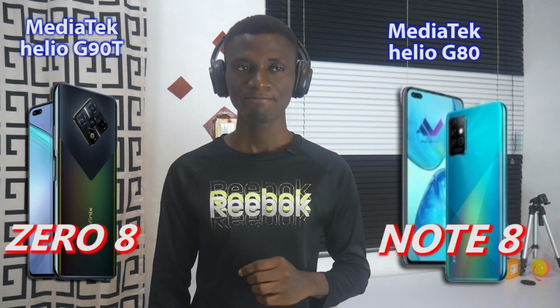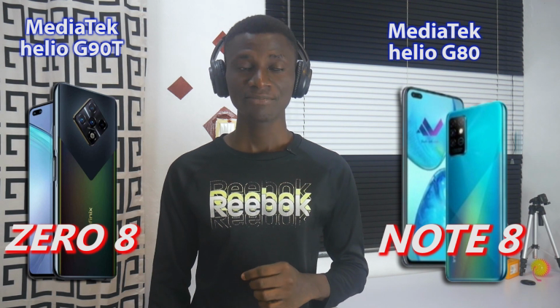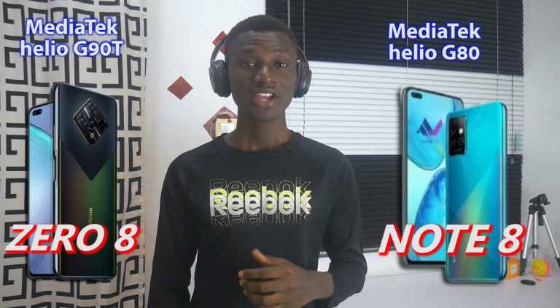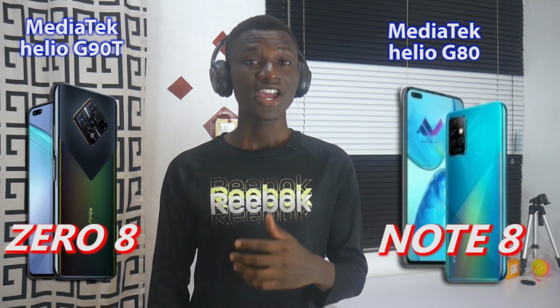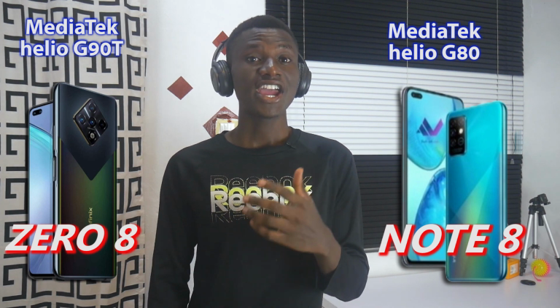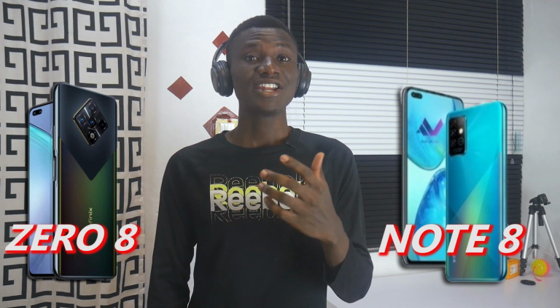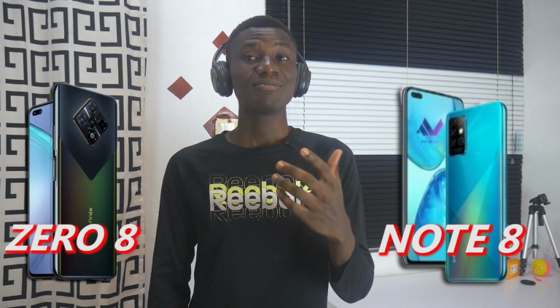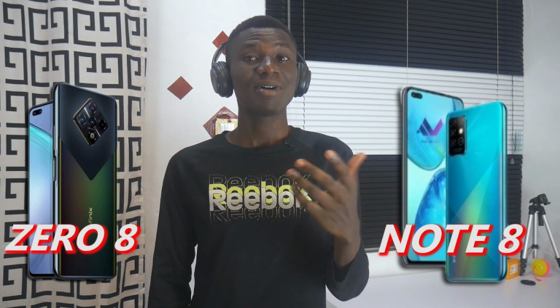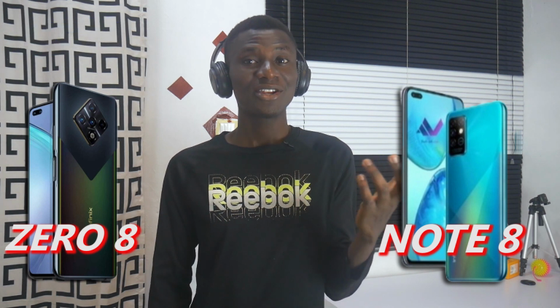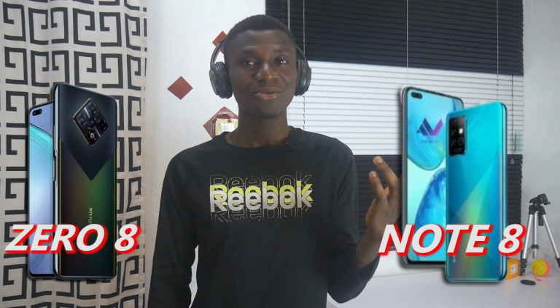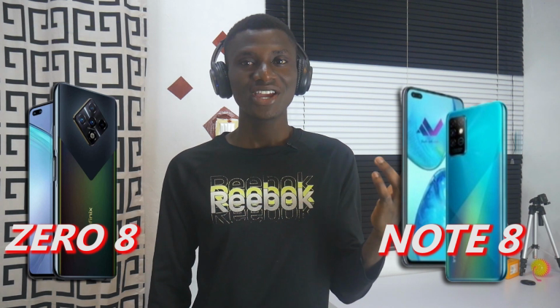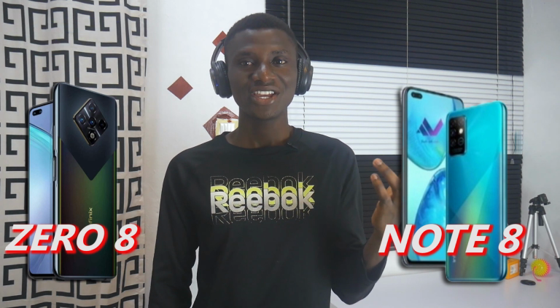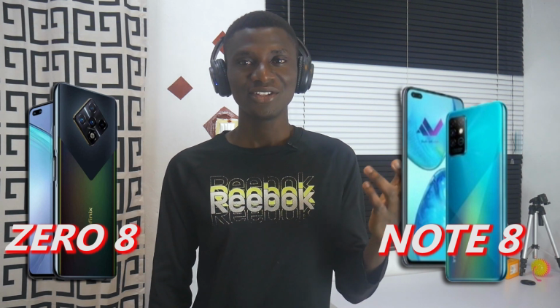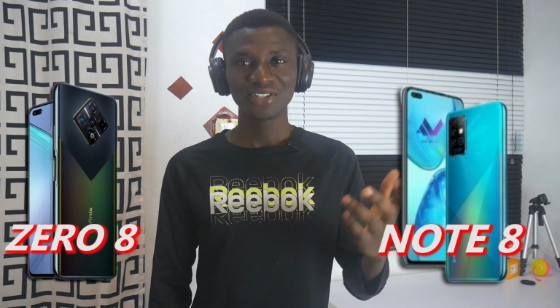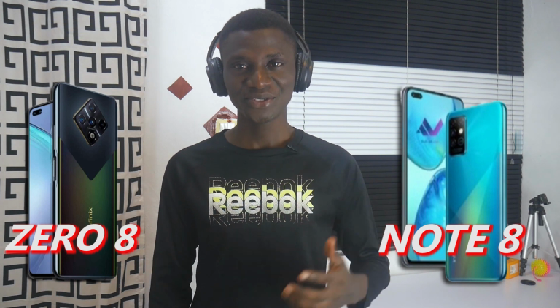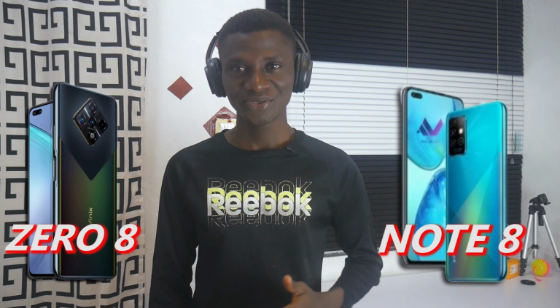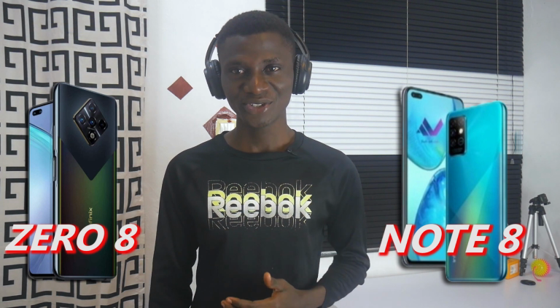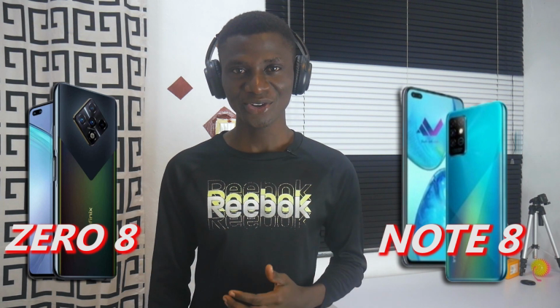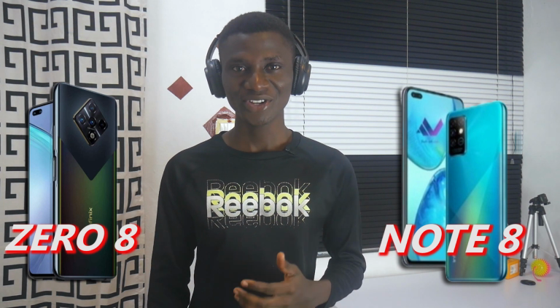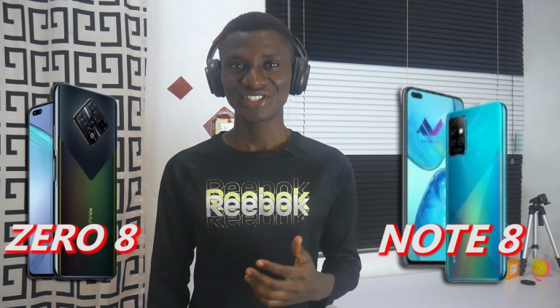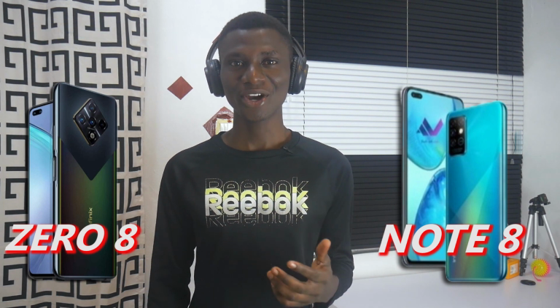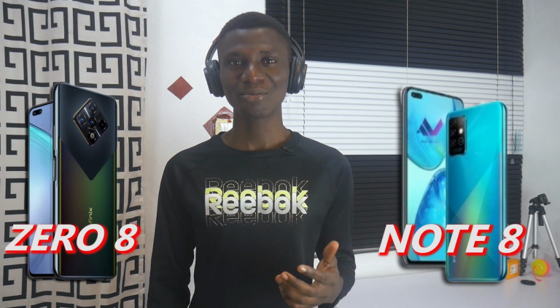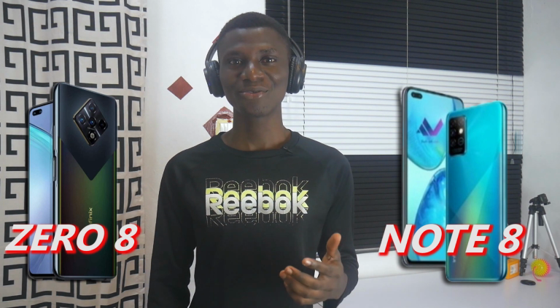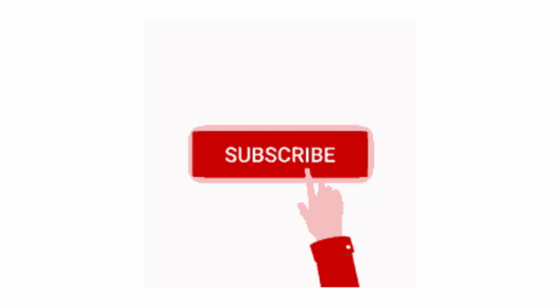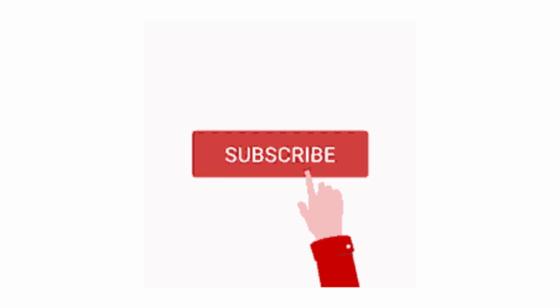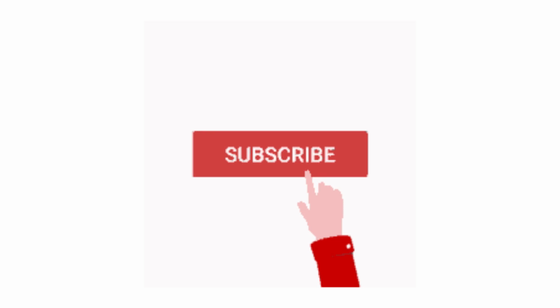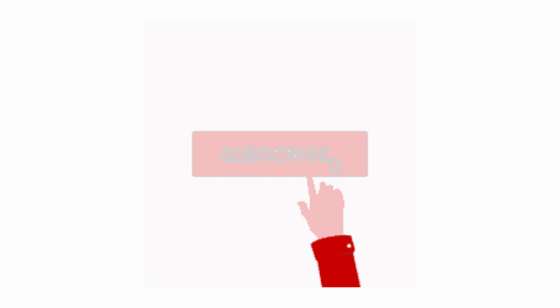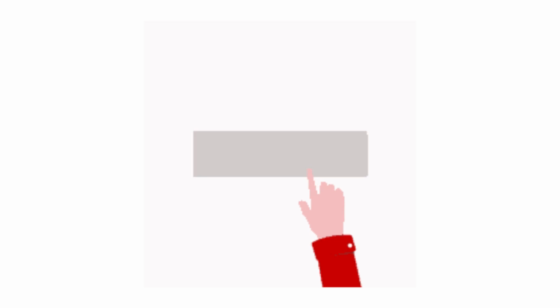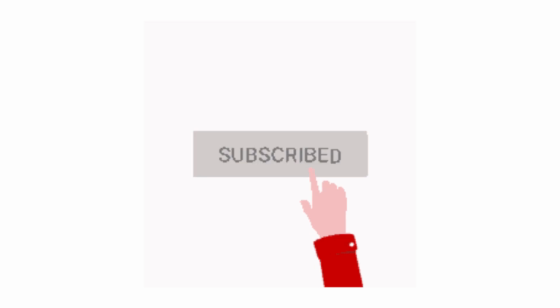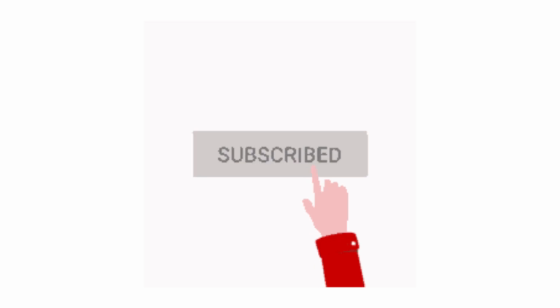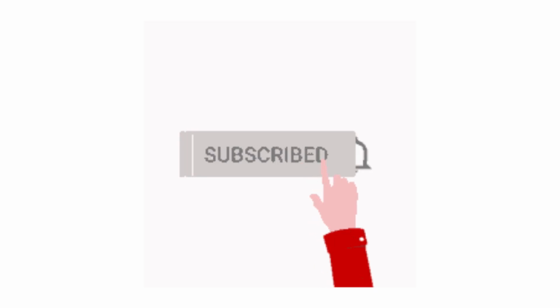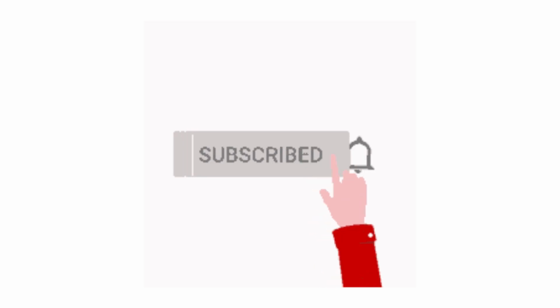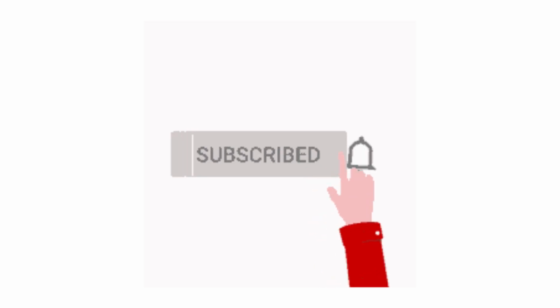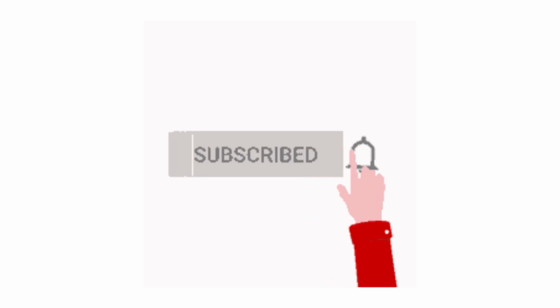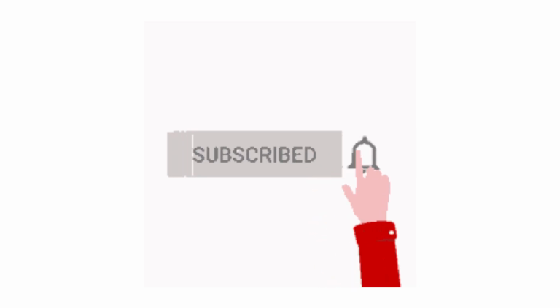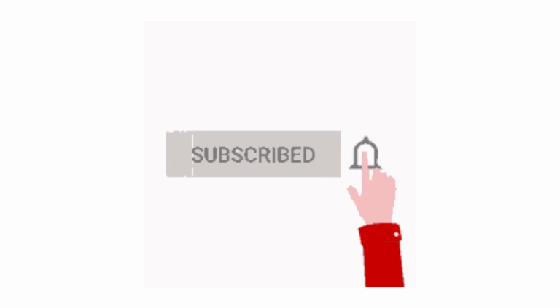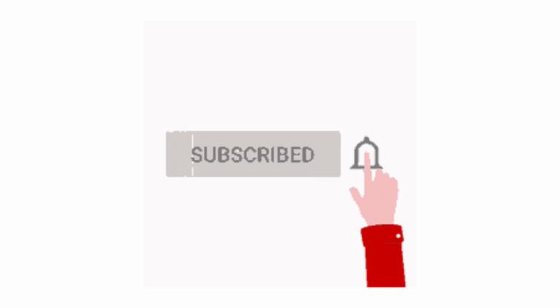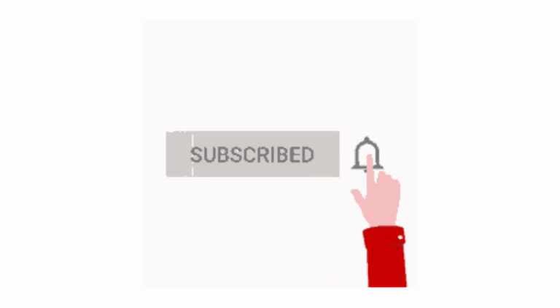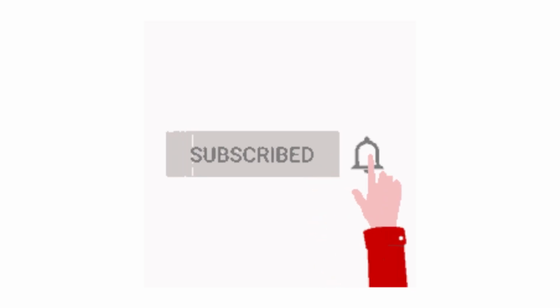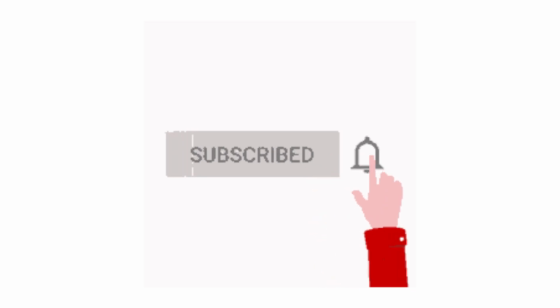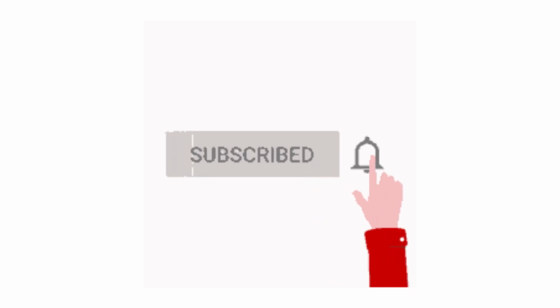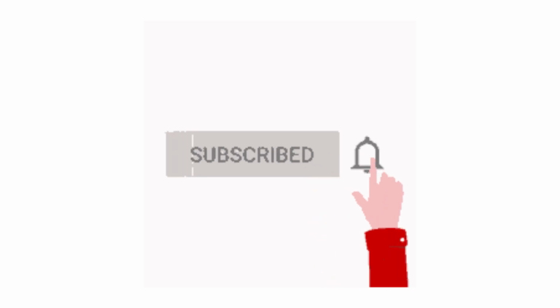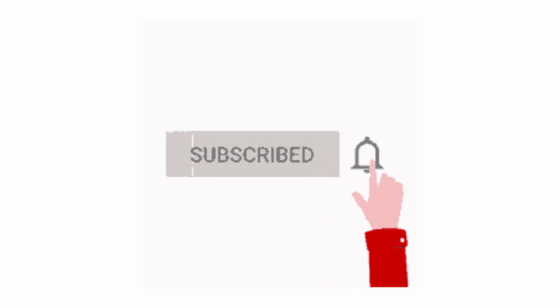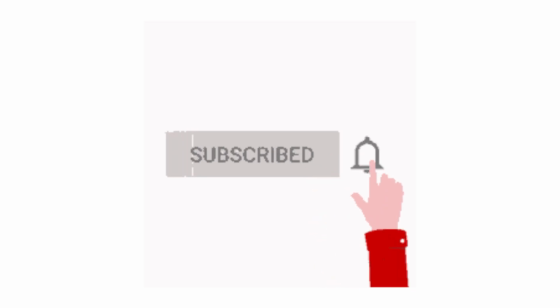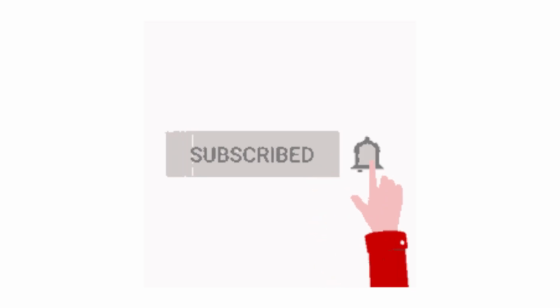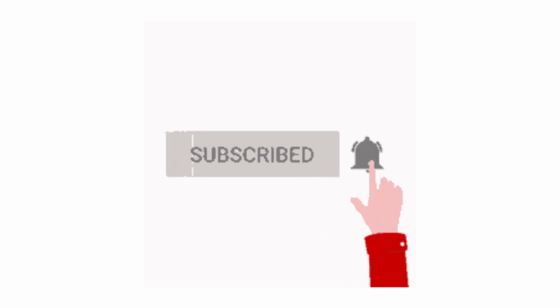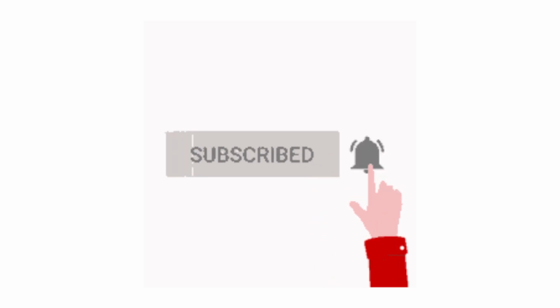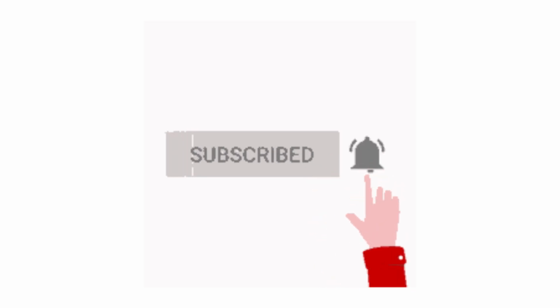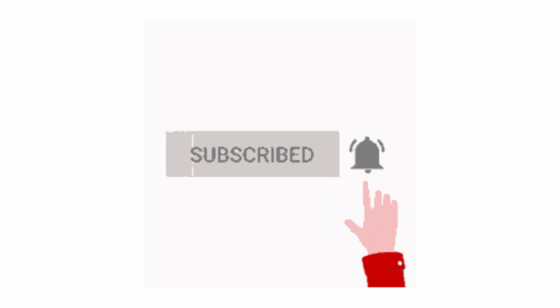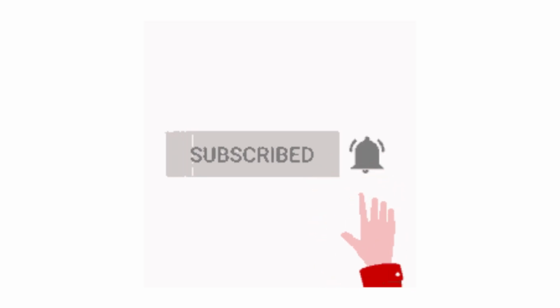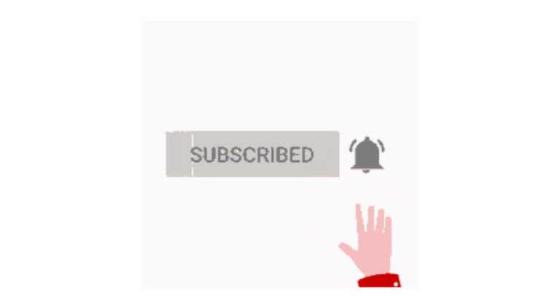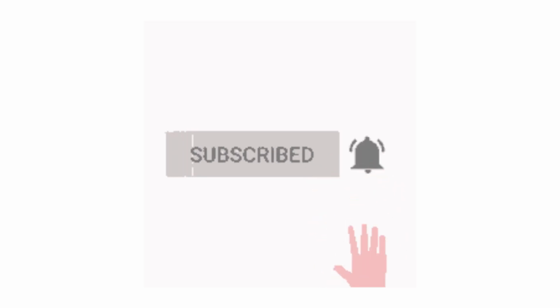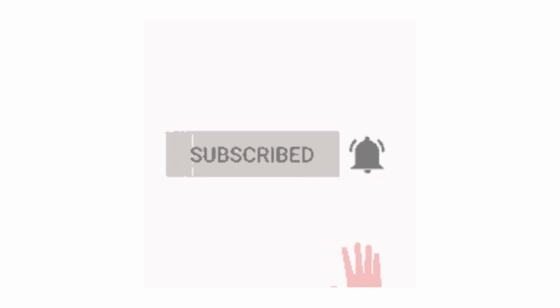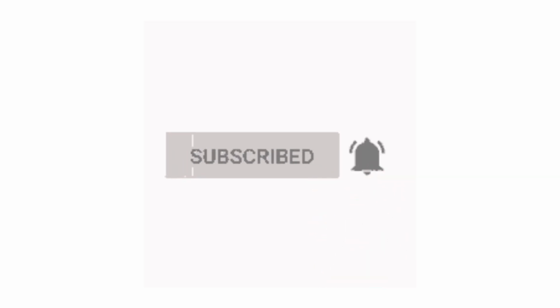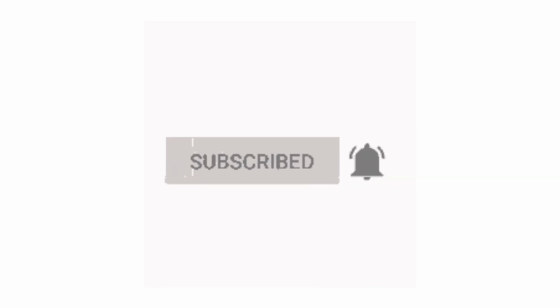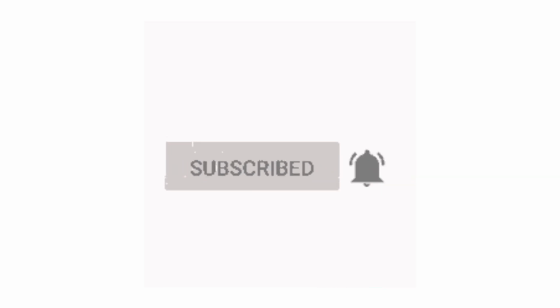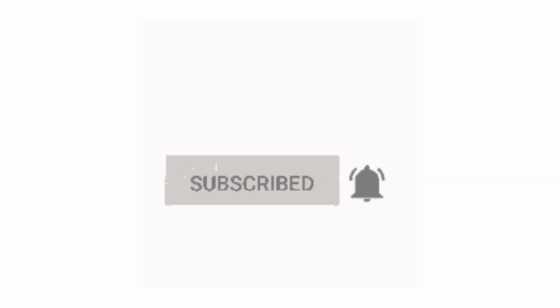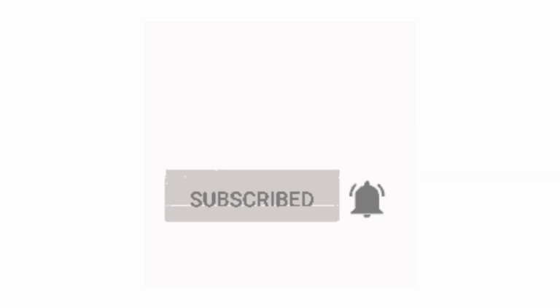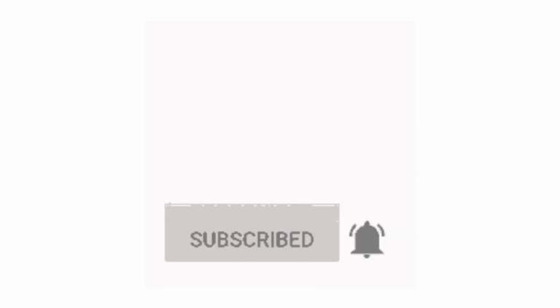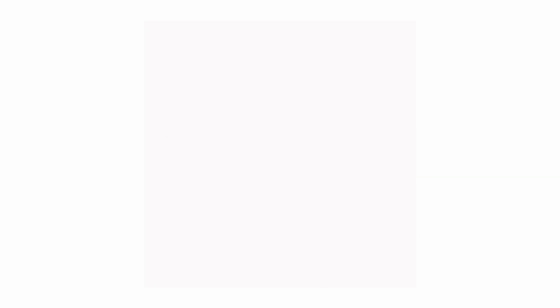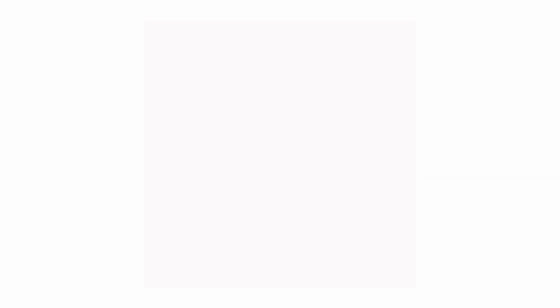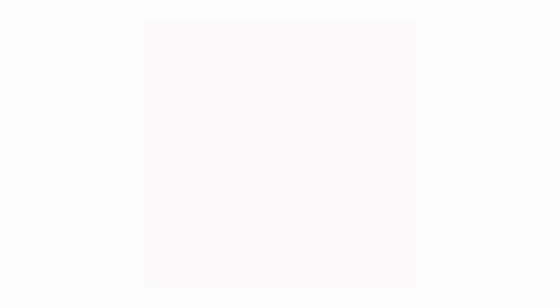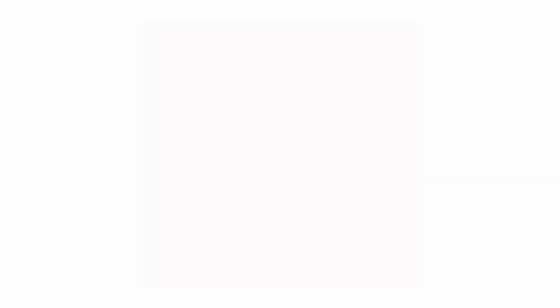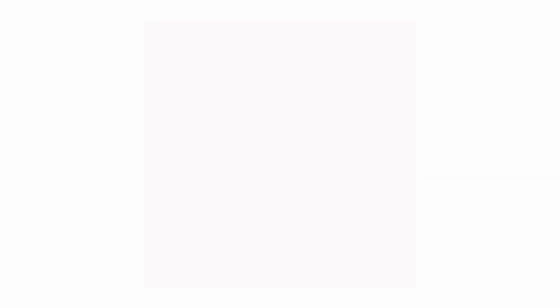By the way, if this video is helpful, a subscribe to the channel would be so much appreciated. Alright, let's get back.